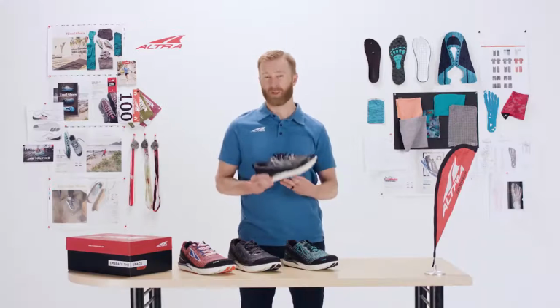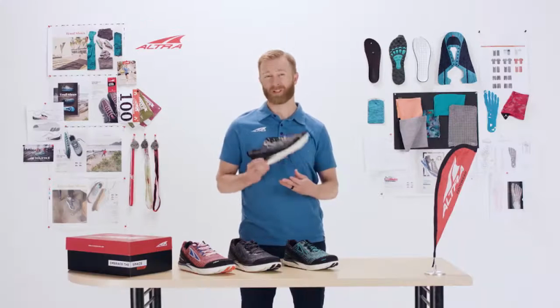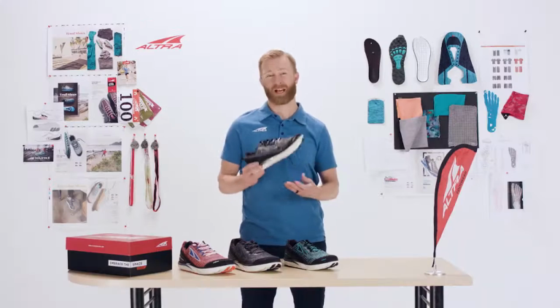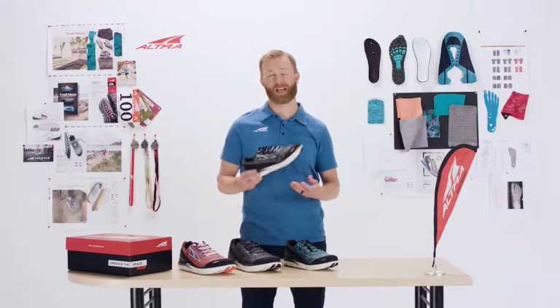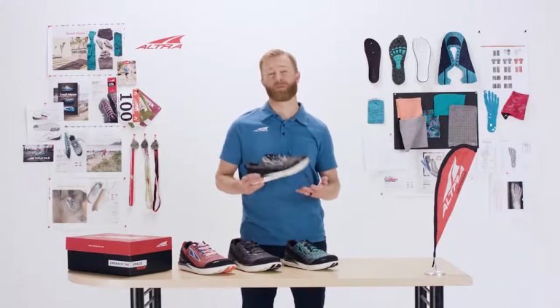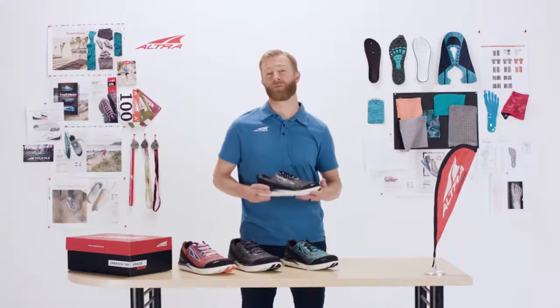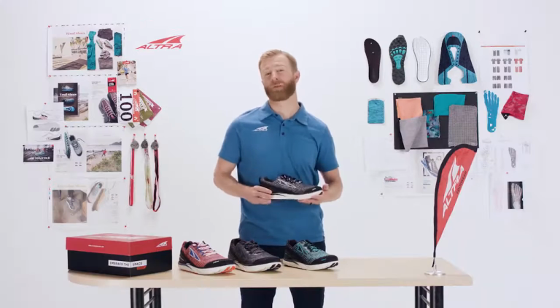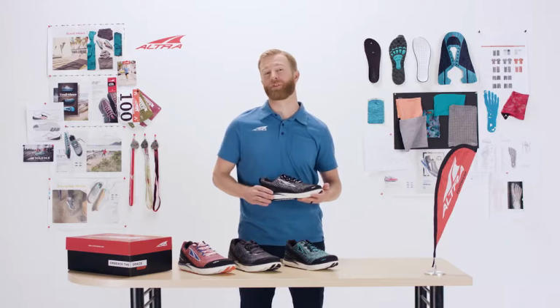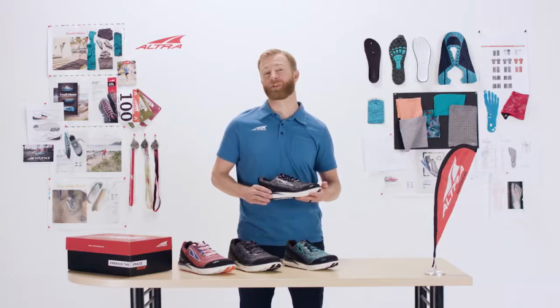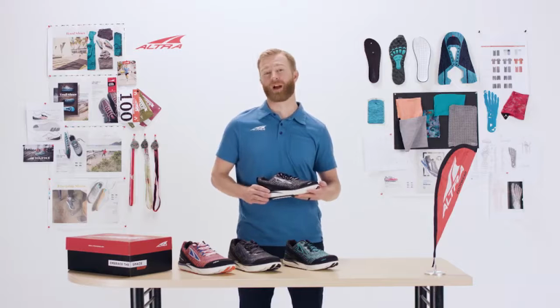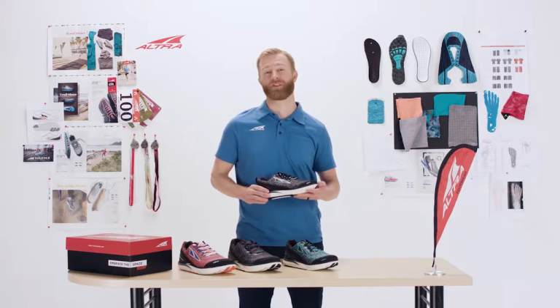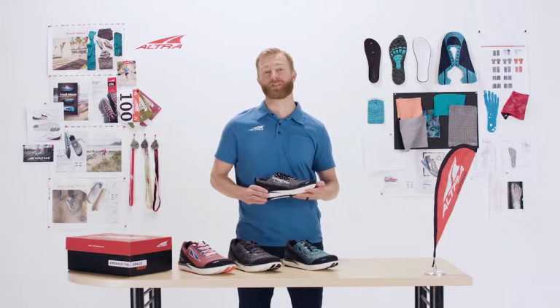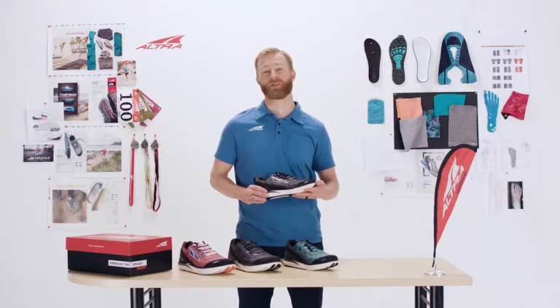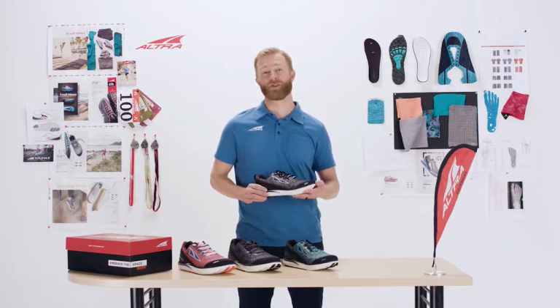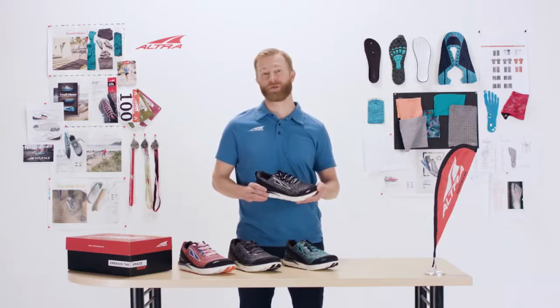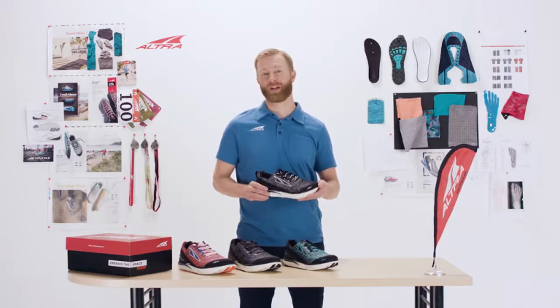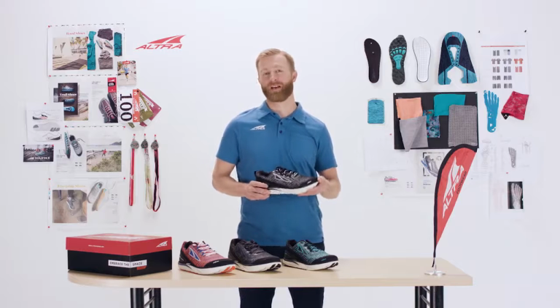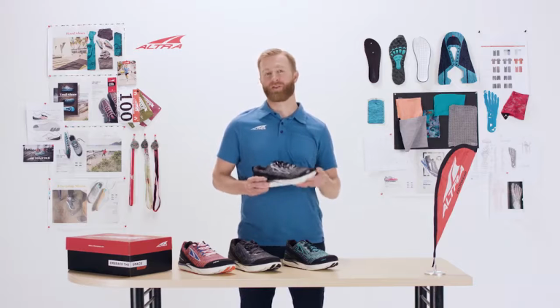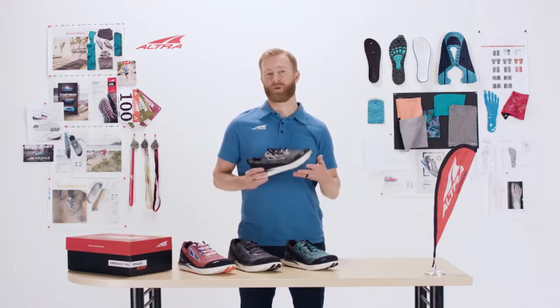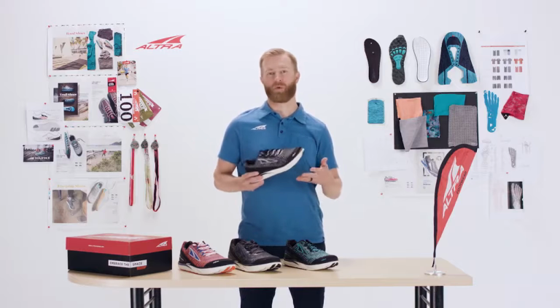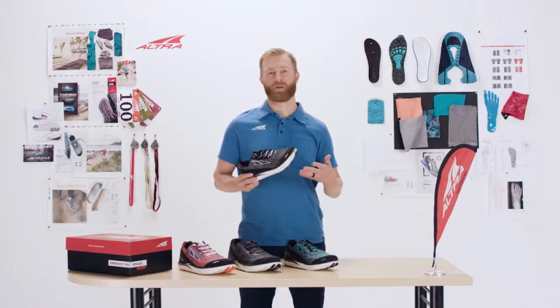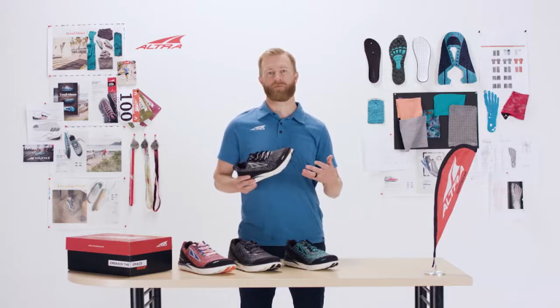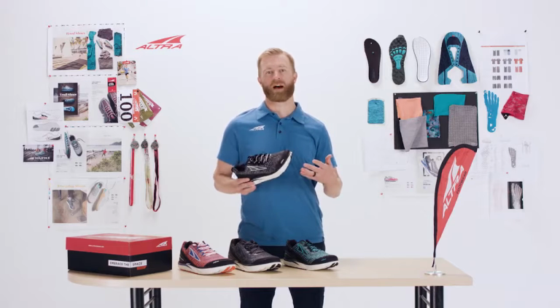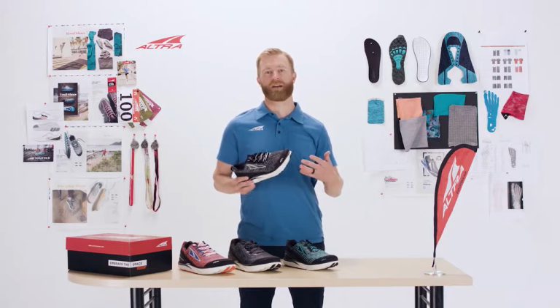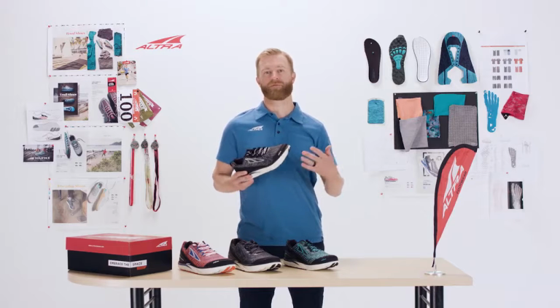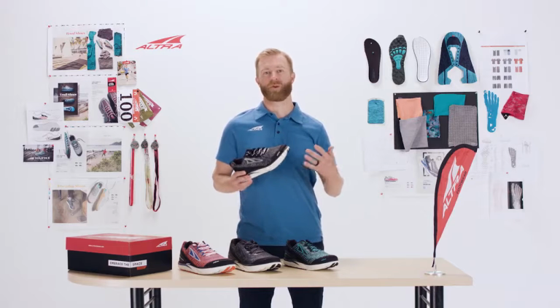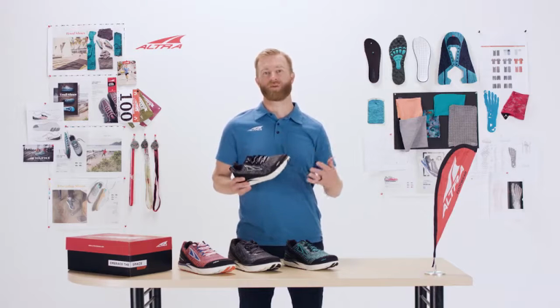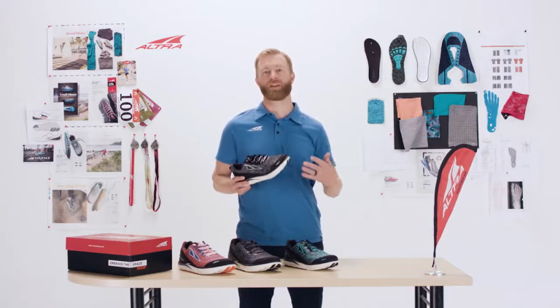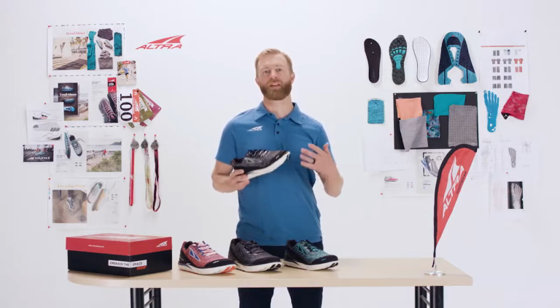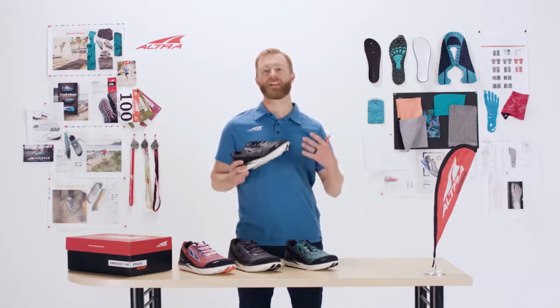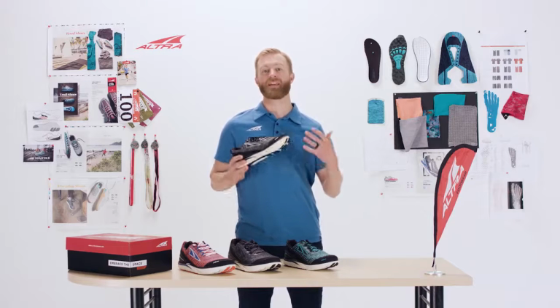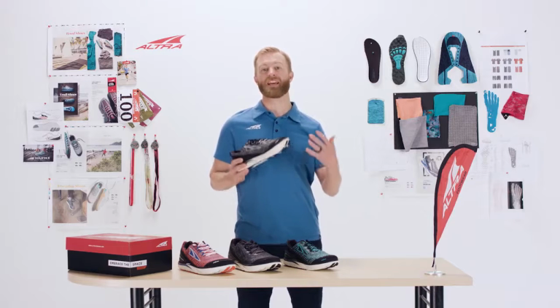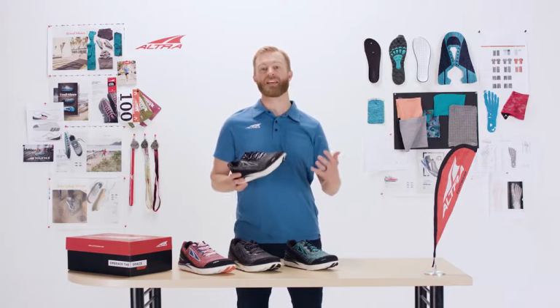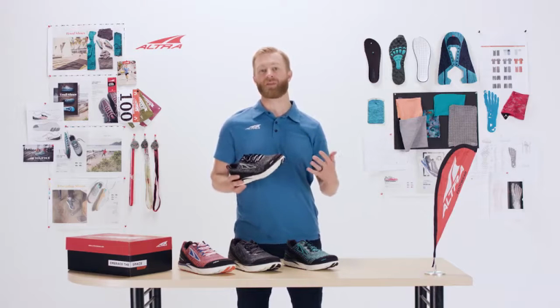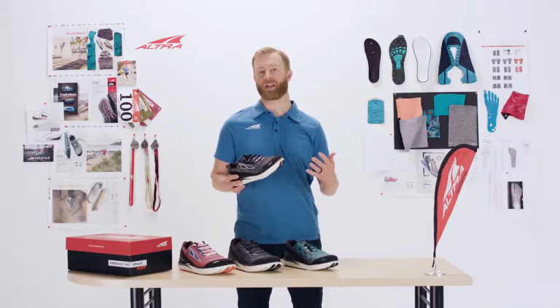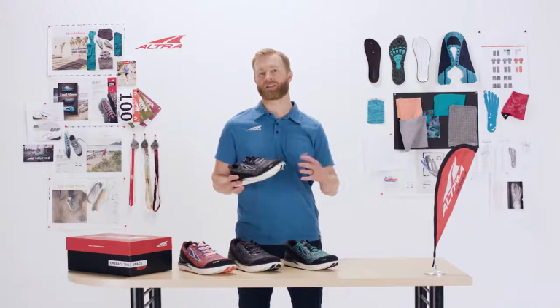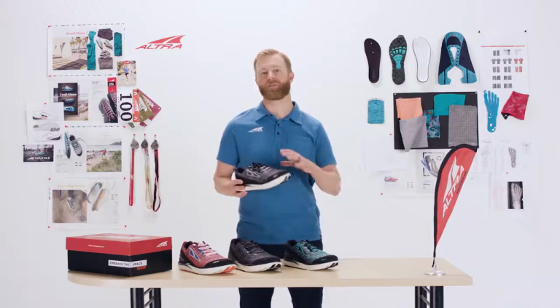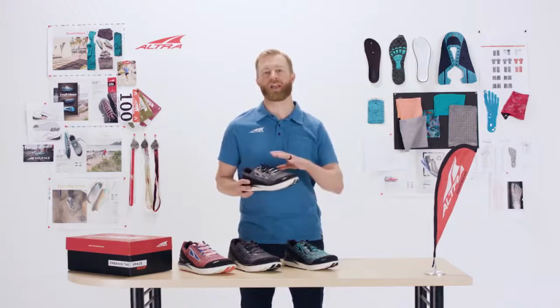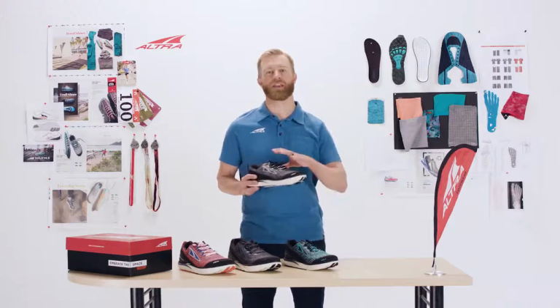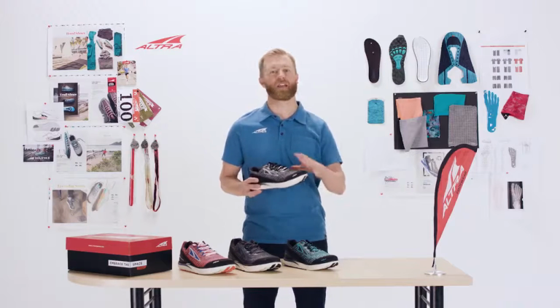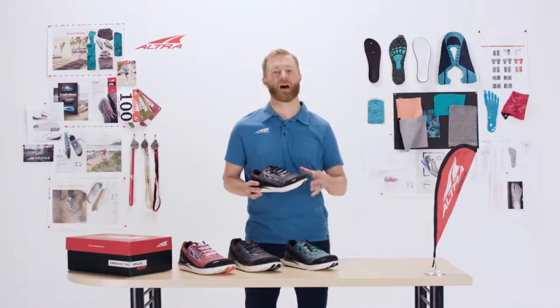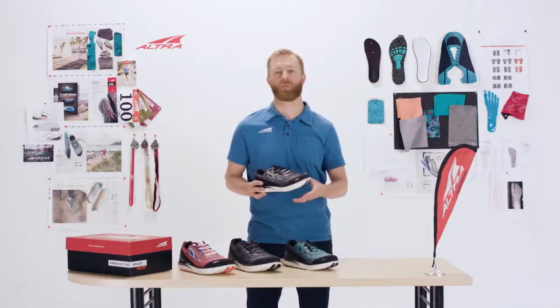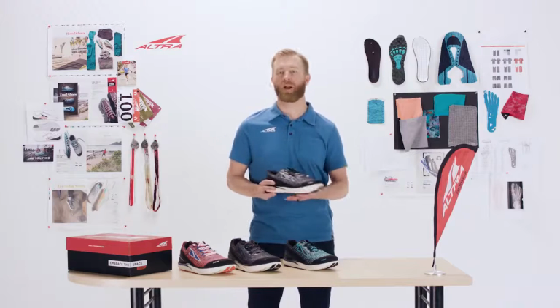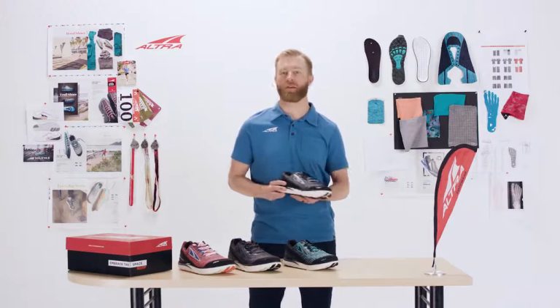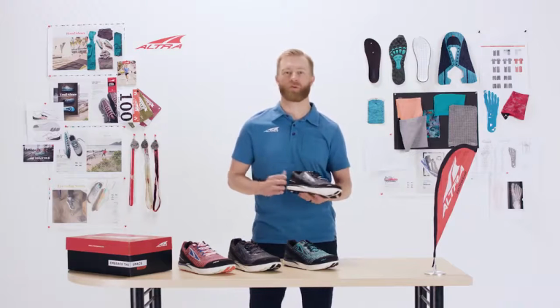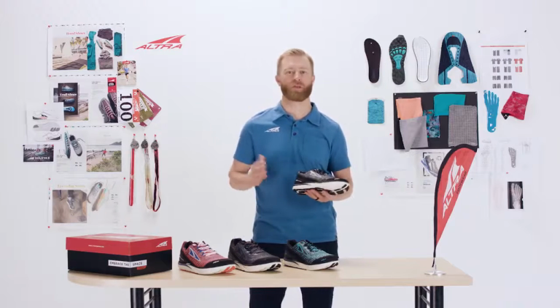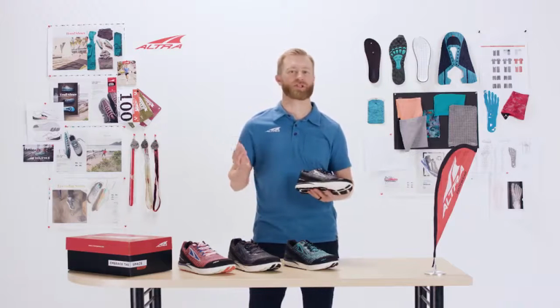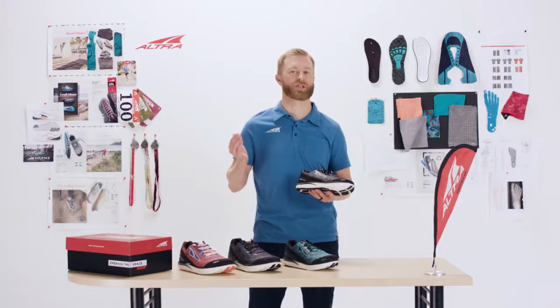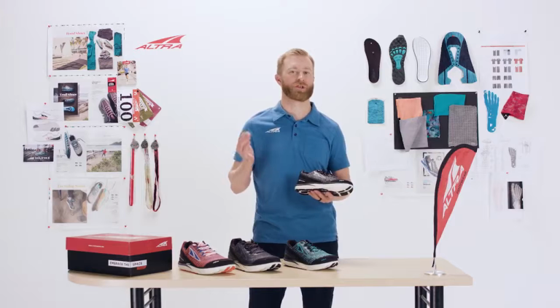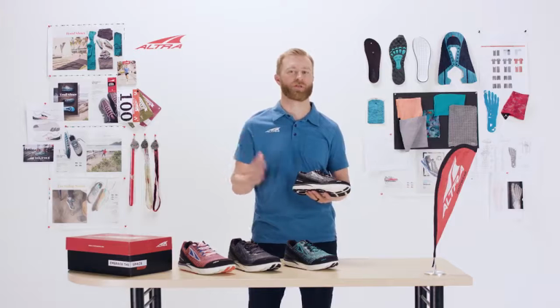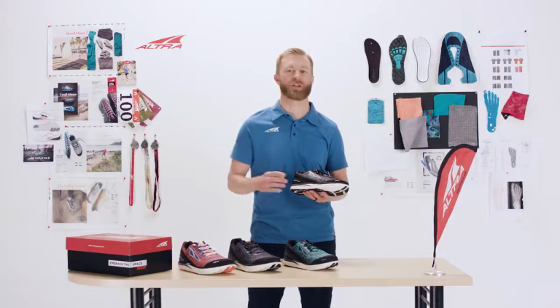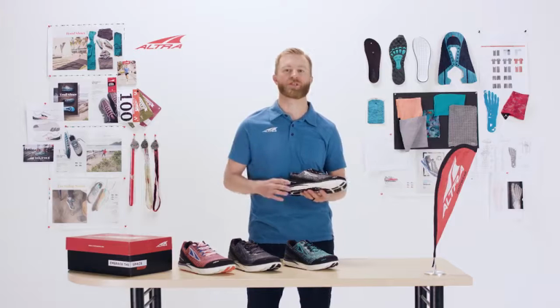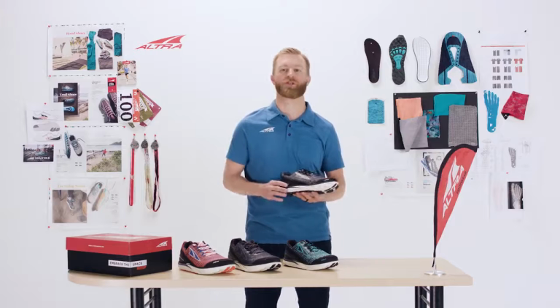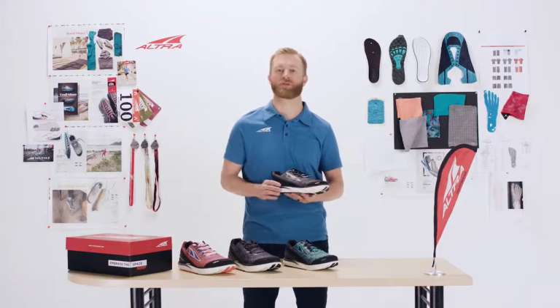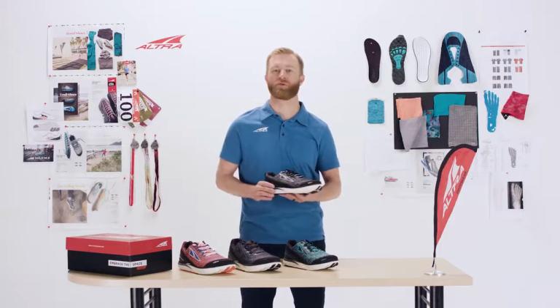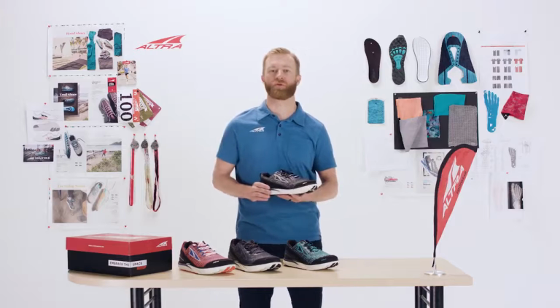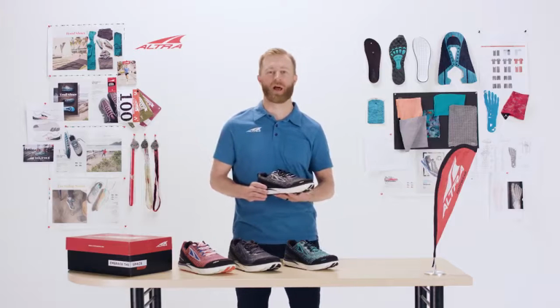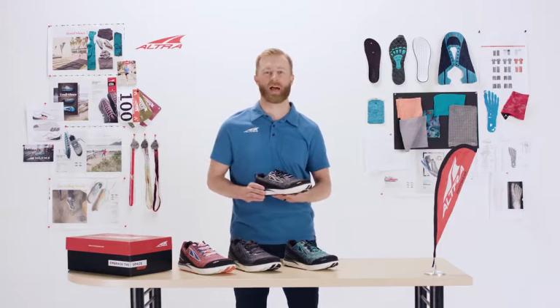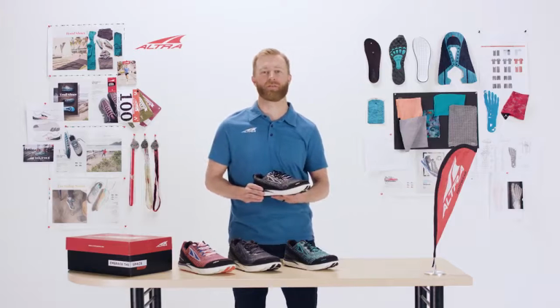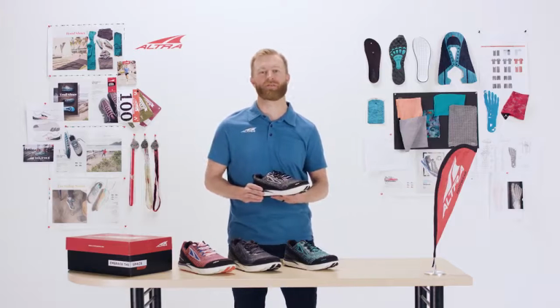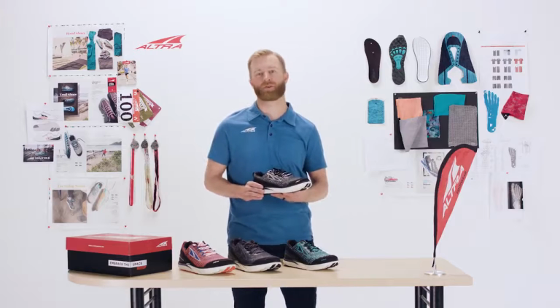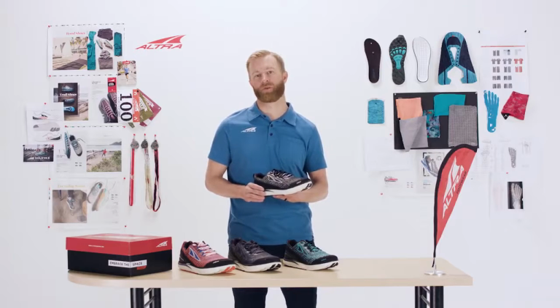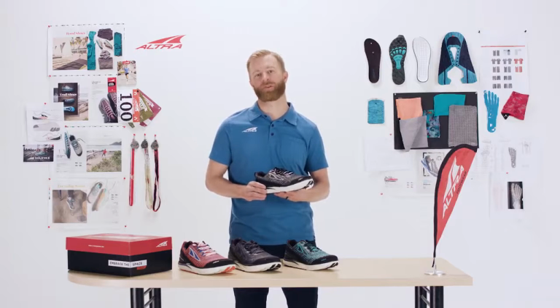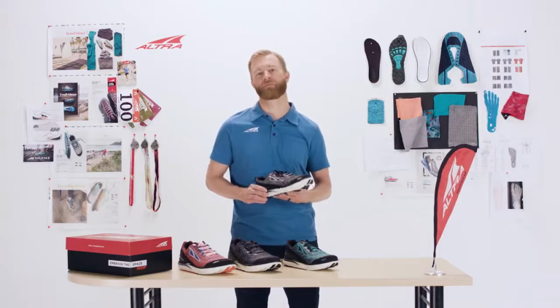I'm really excited for people to try this new Torrin 3.5 Knit because of that knit upper and of course just the traditional smooth ride of the Torrin.